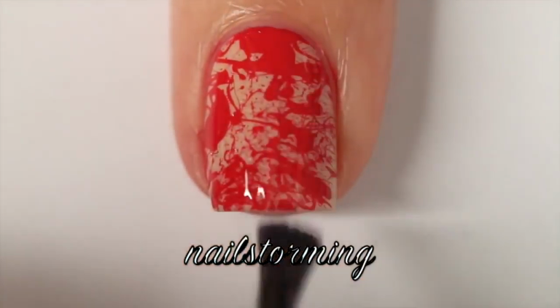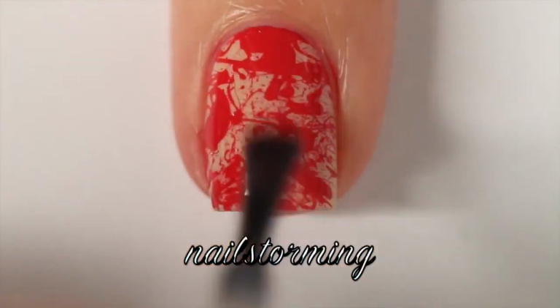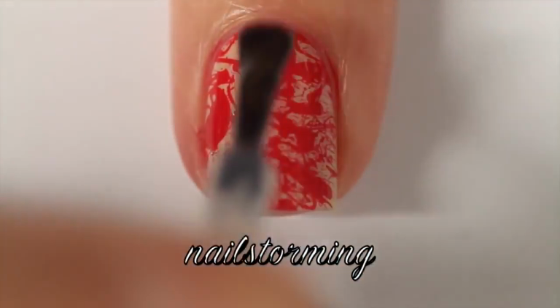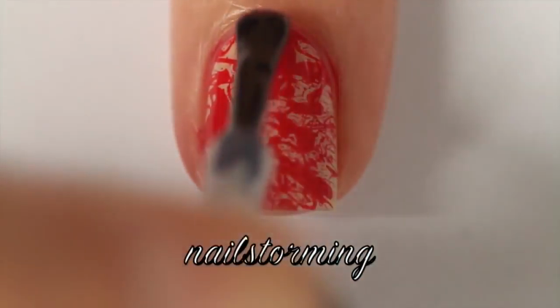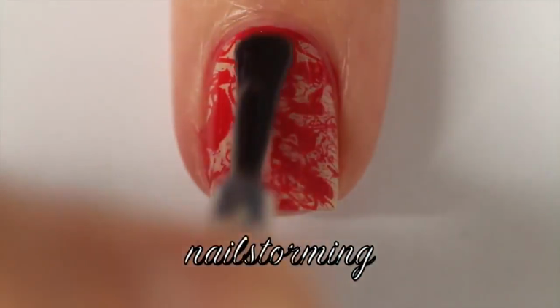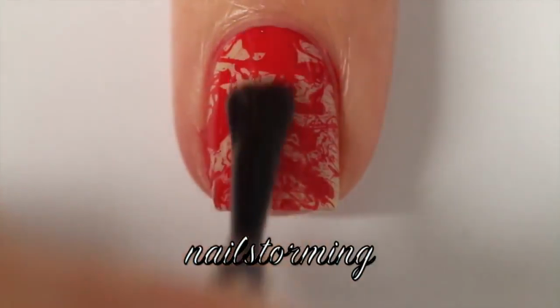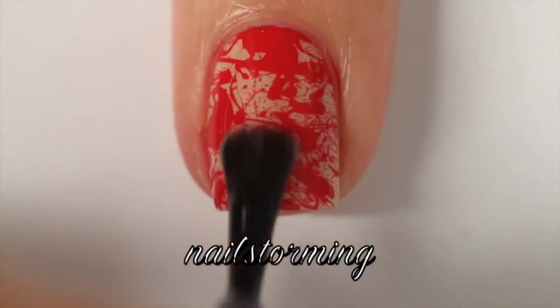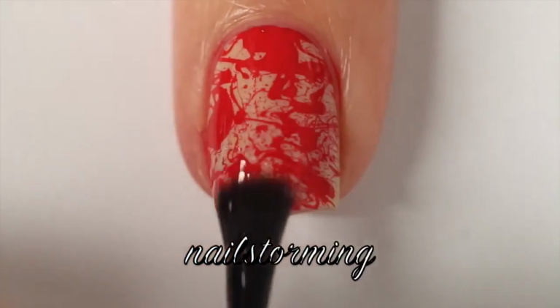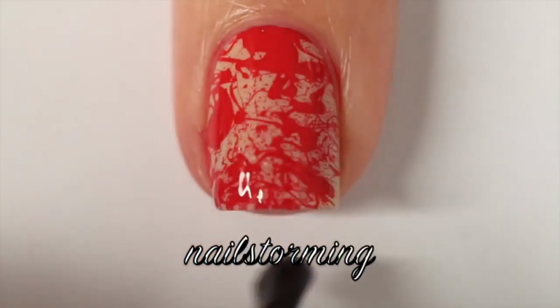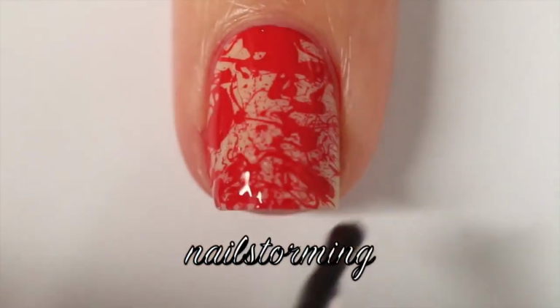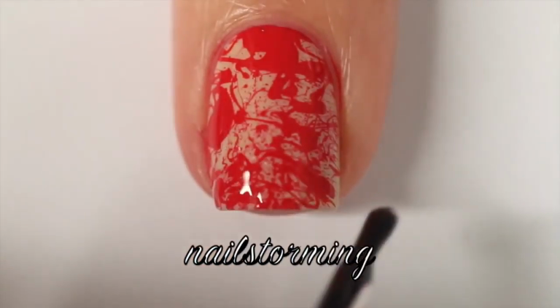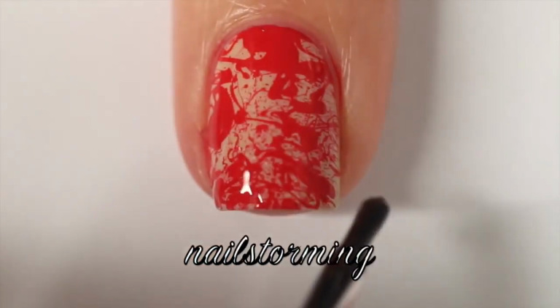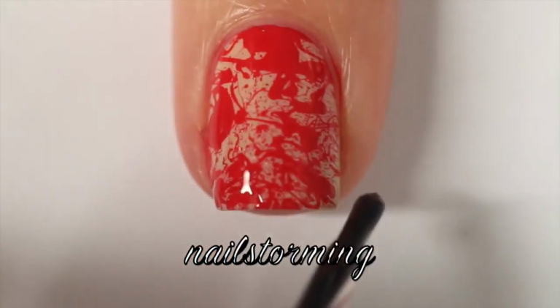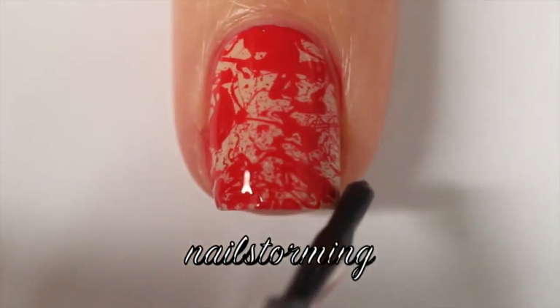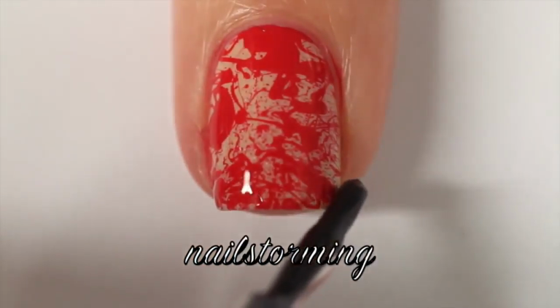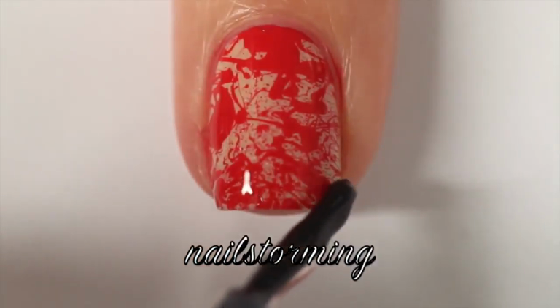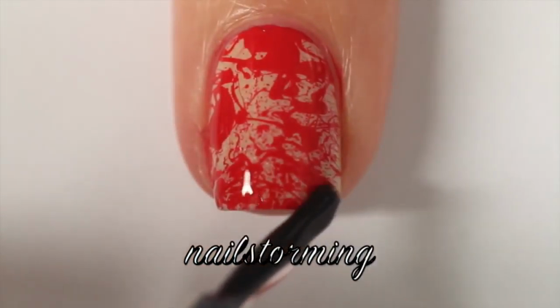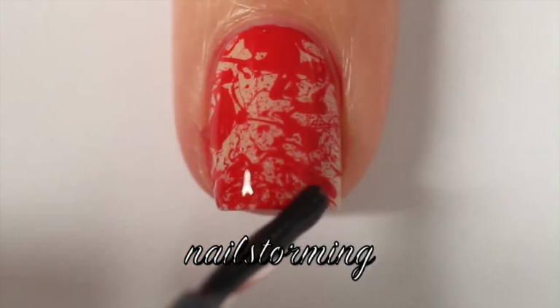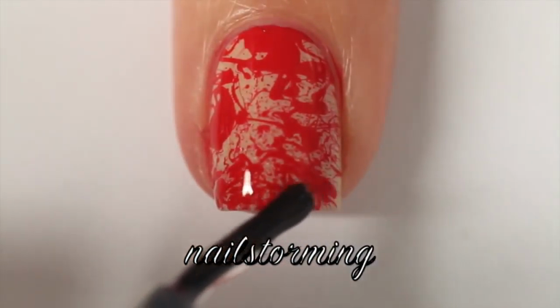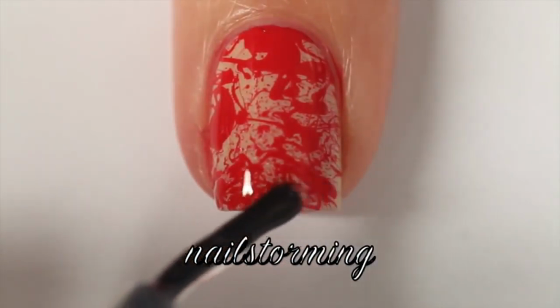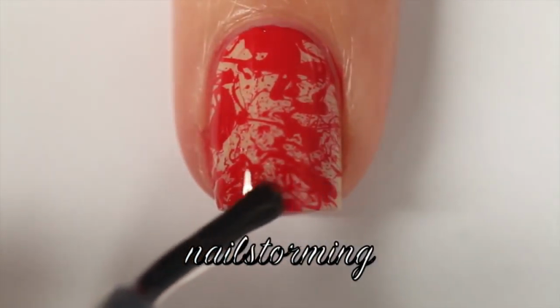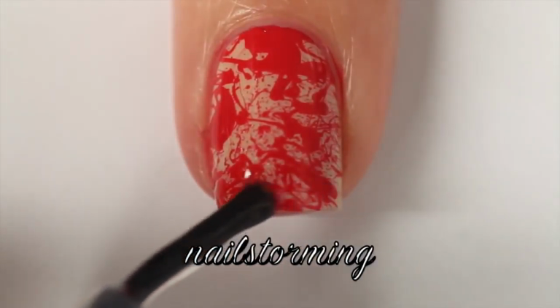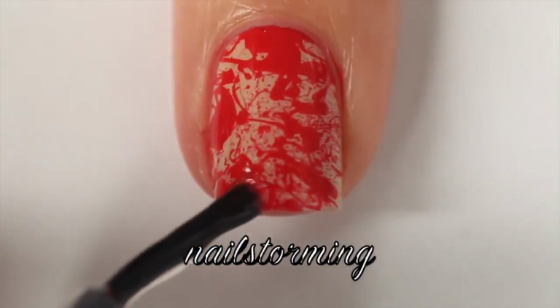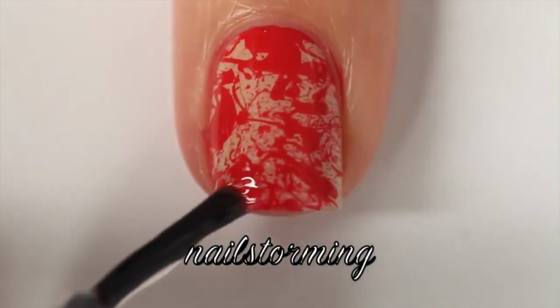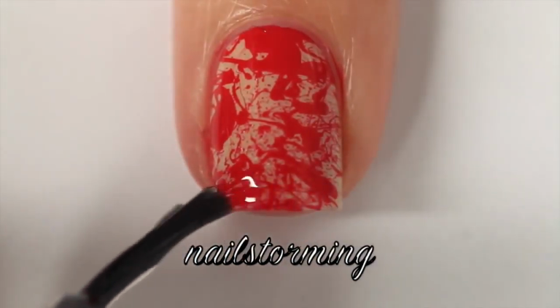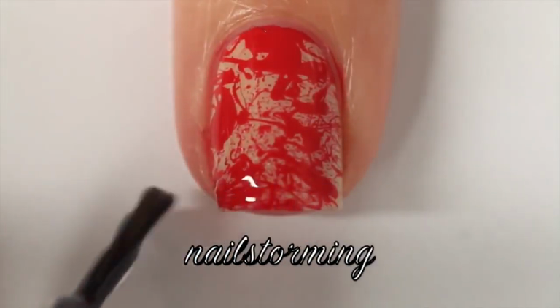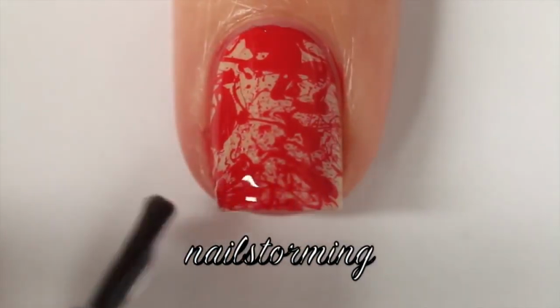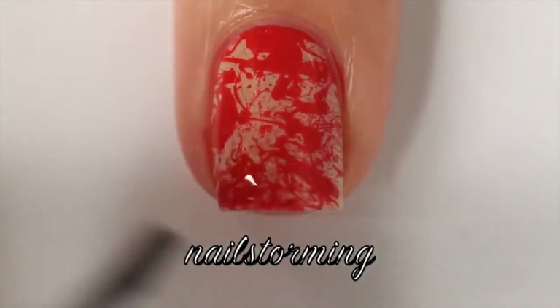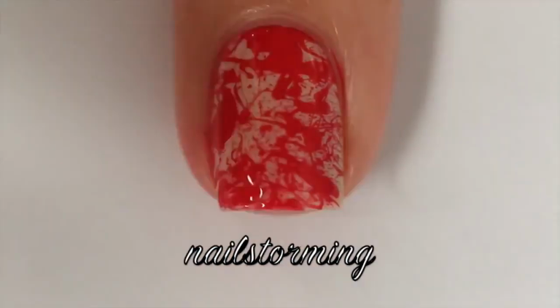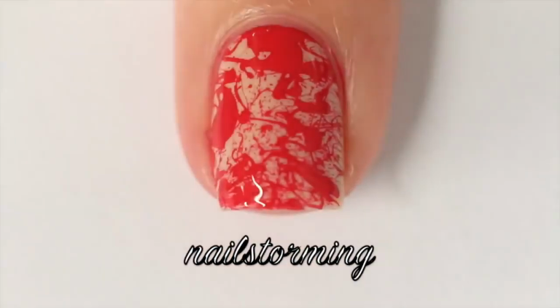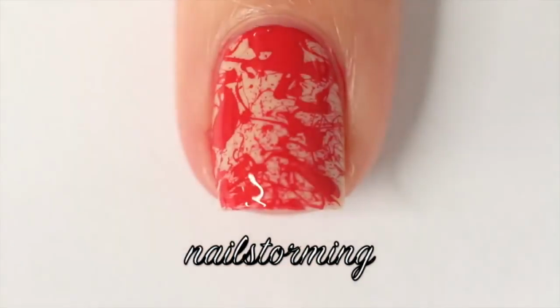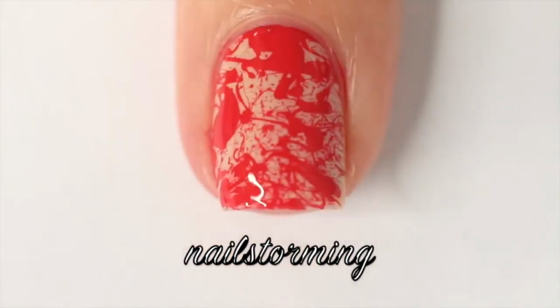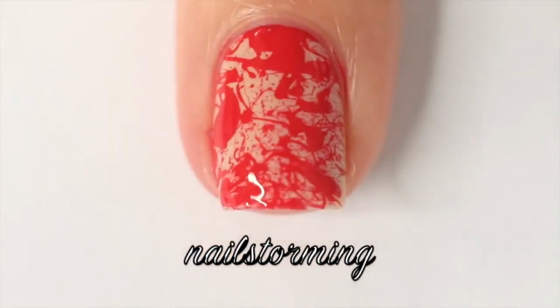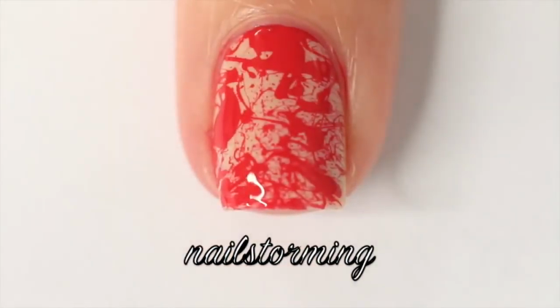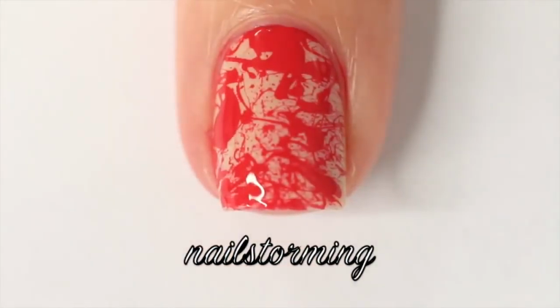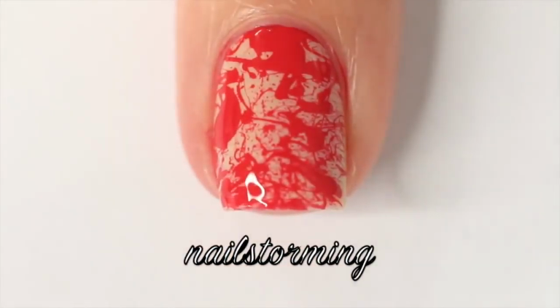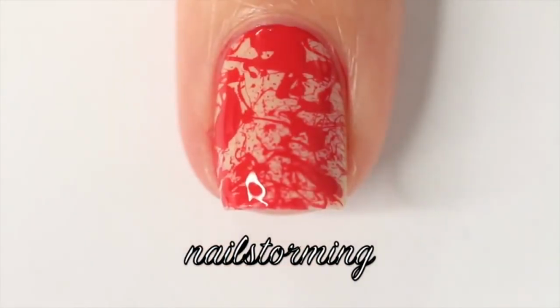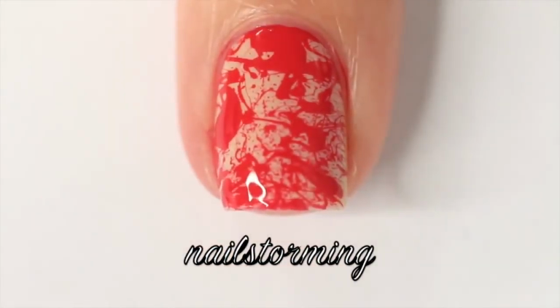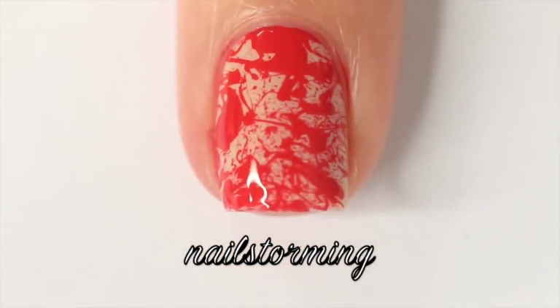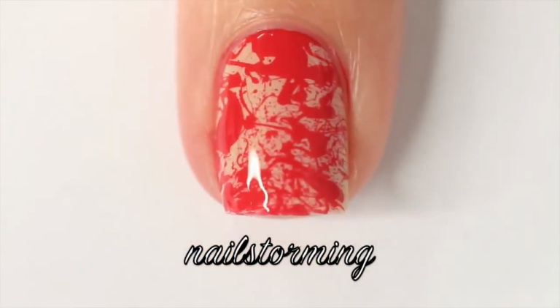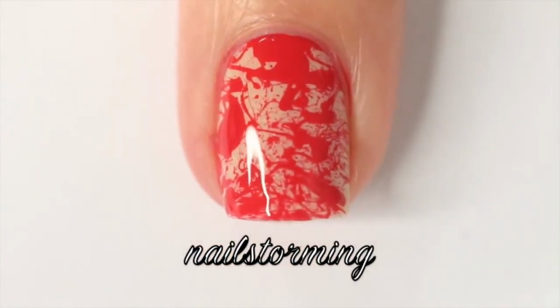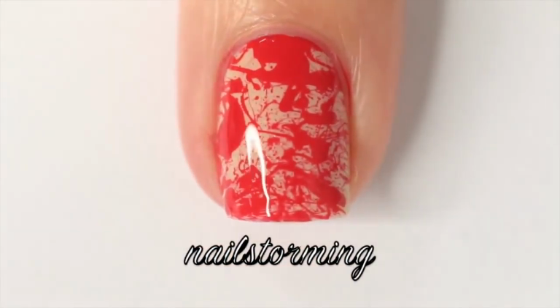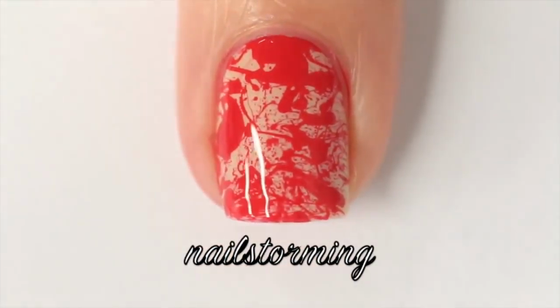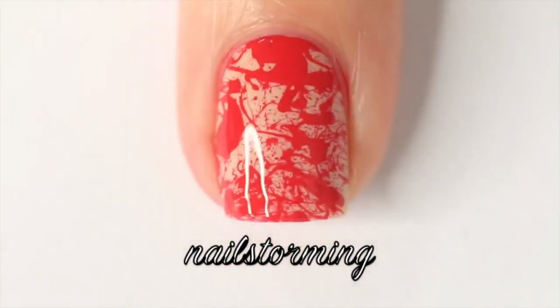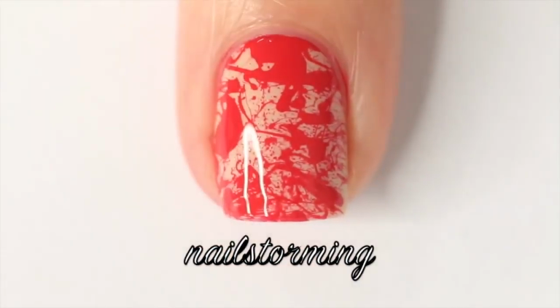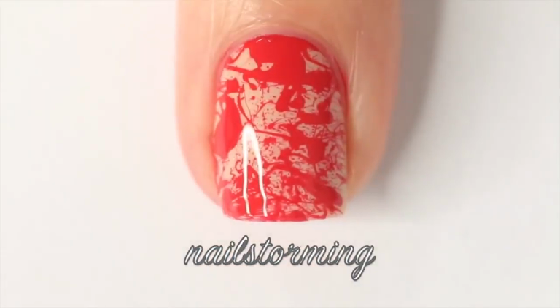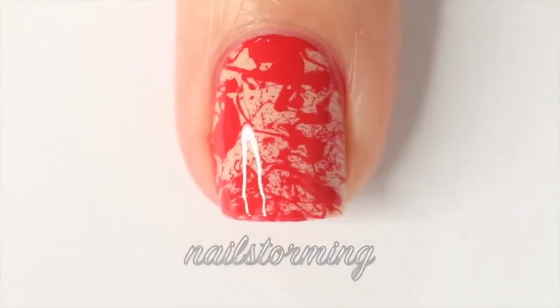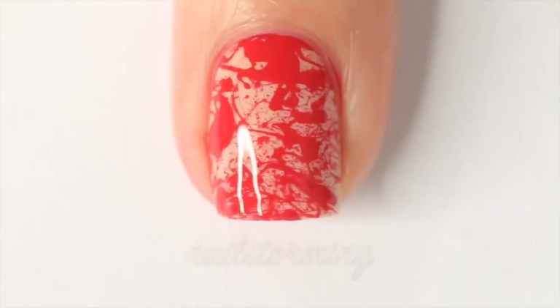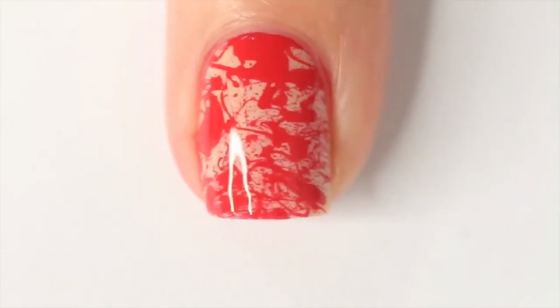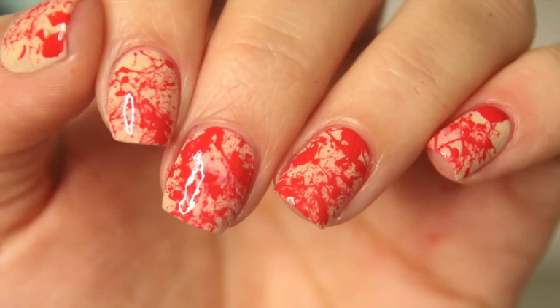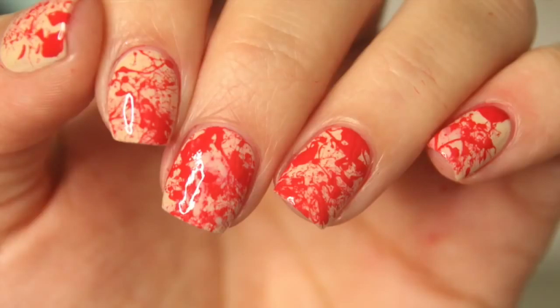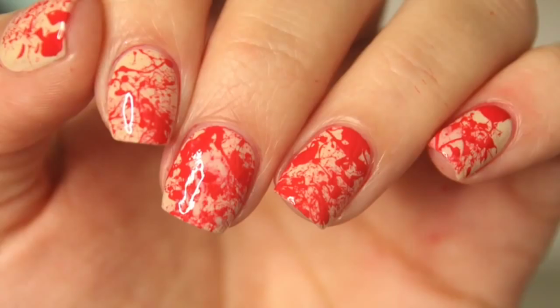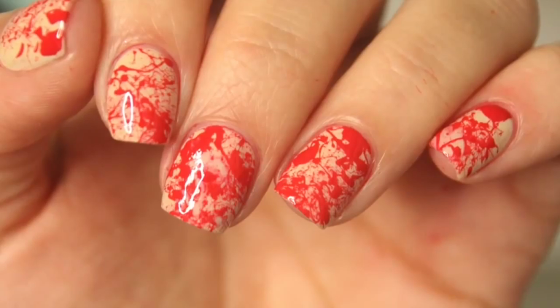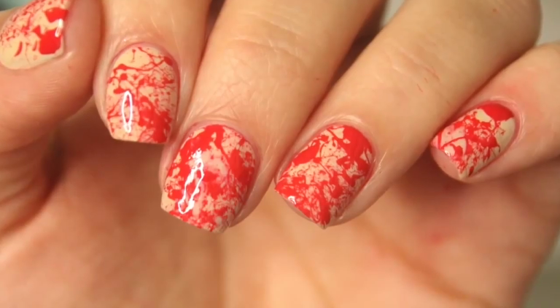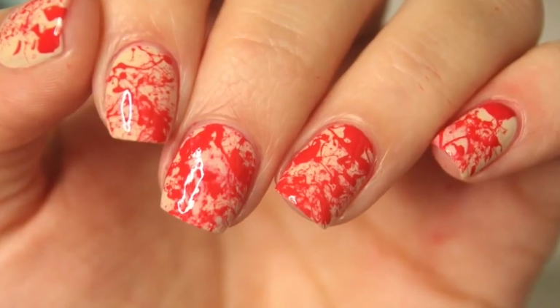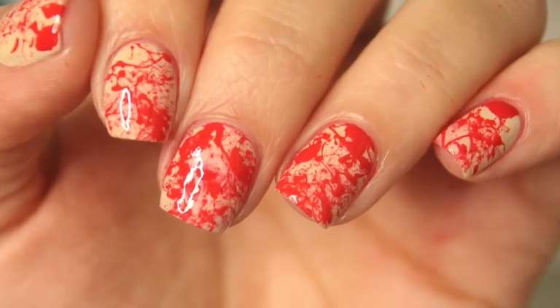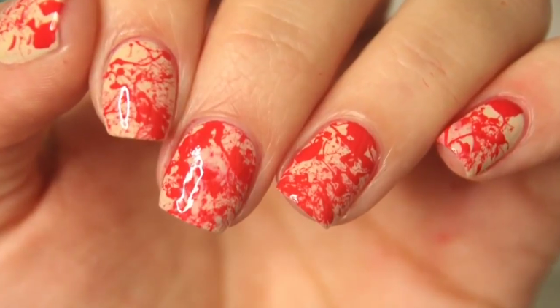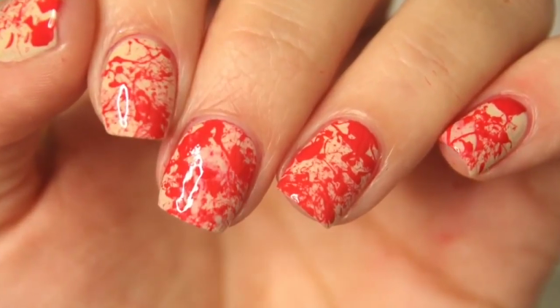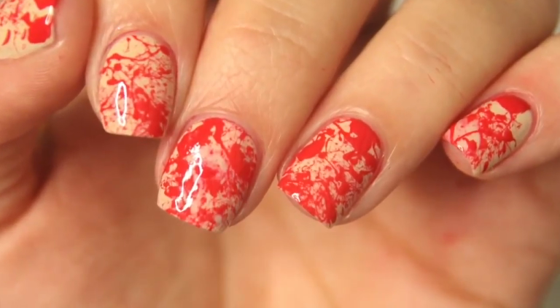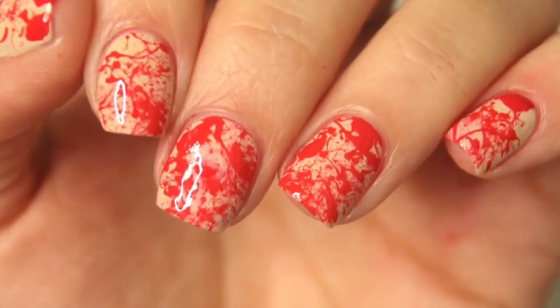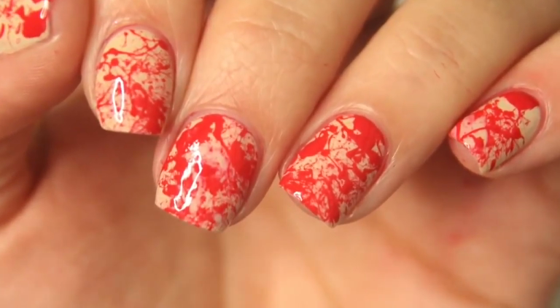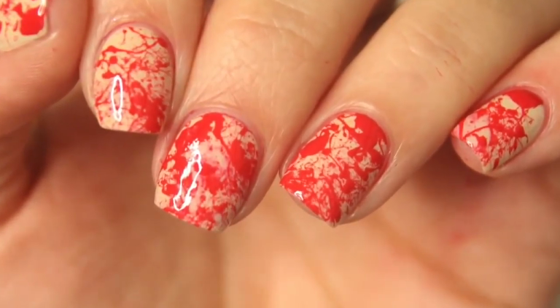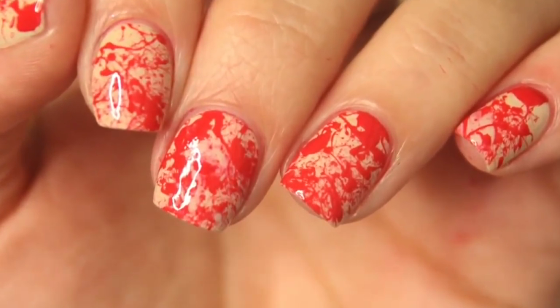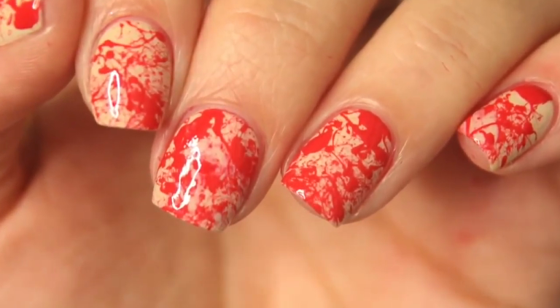I'm using HK Girl by Glisten and Glow. If you recreate this look, please tag Nail Storming Inspired on Instagram so I can see.